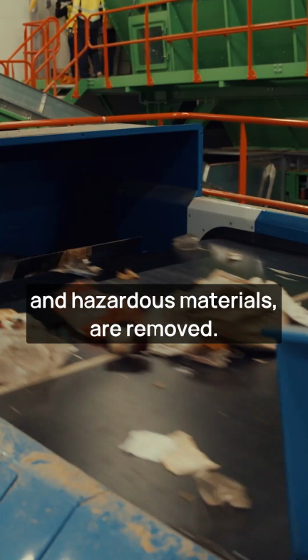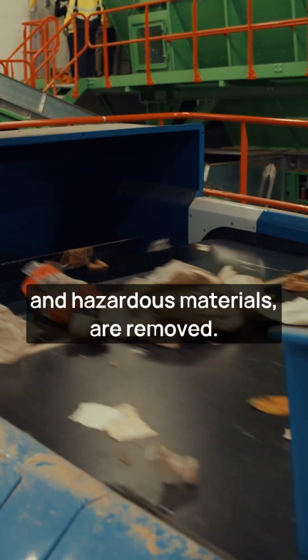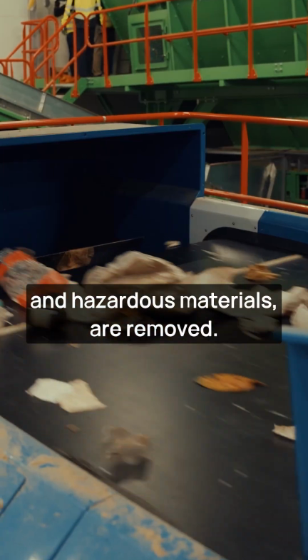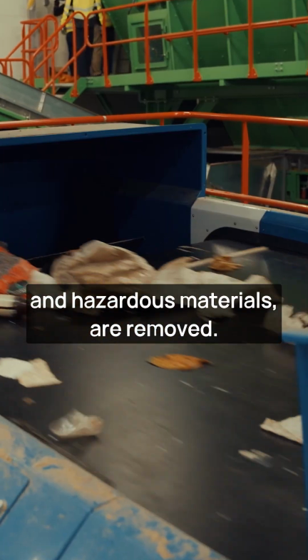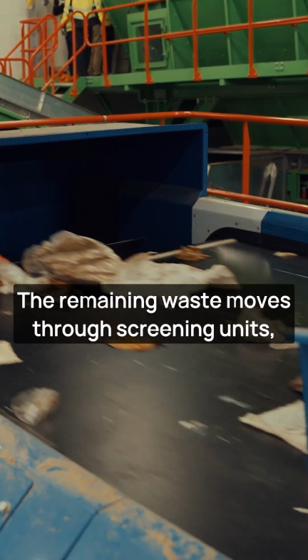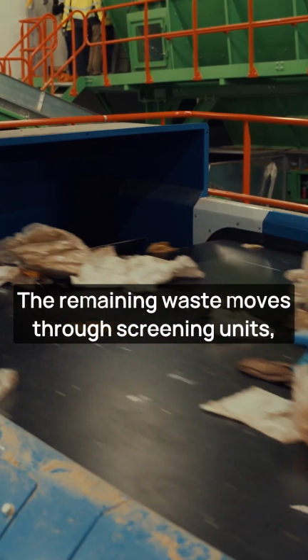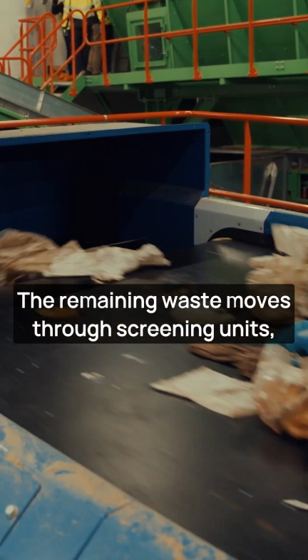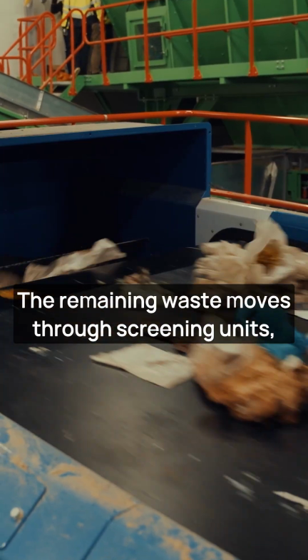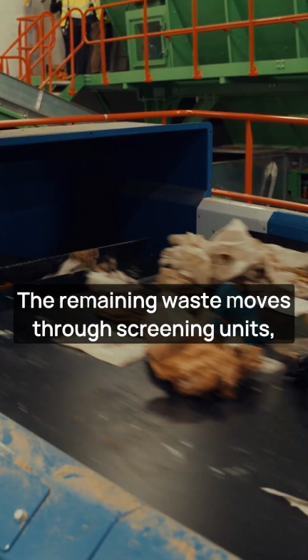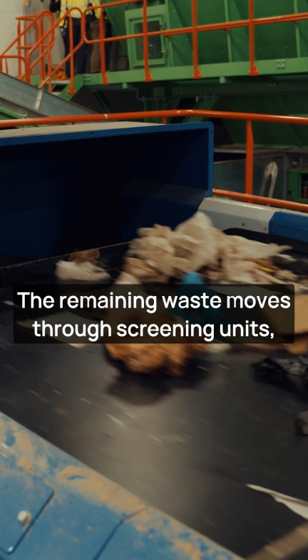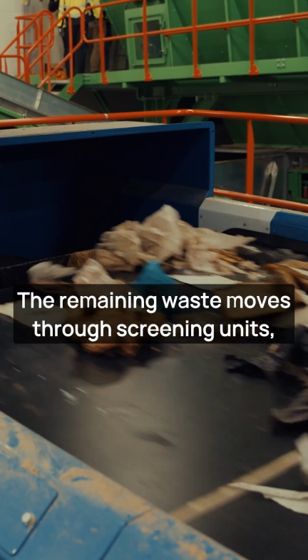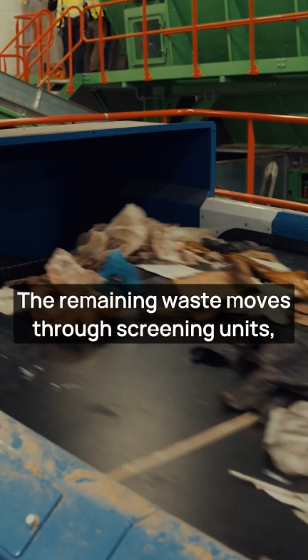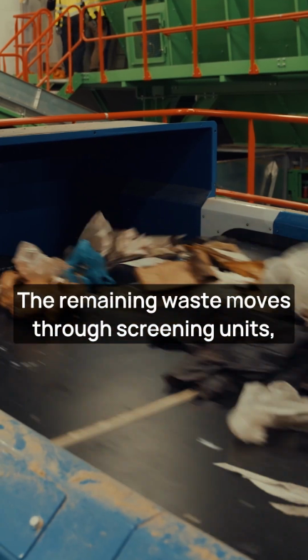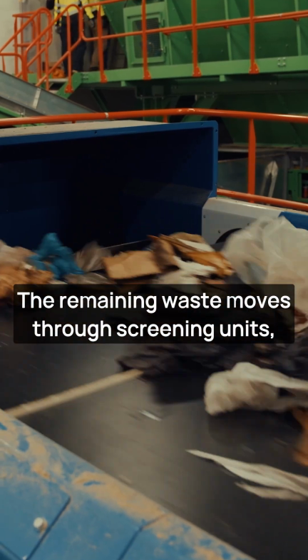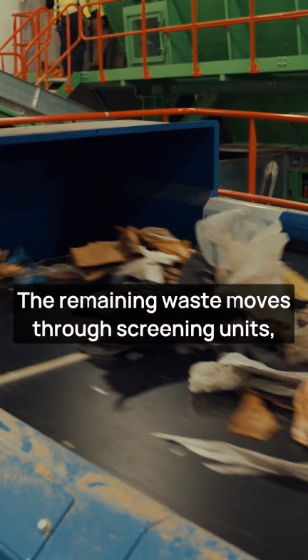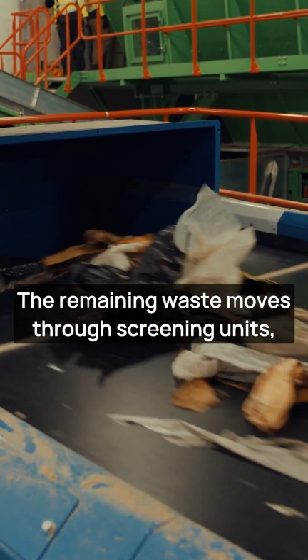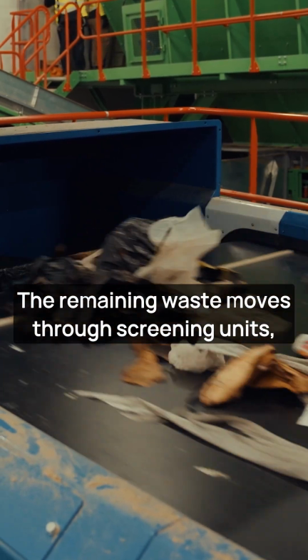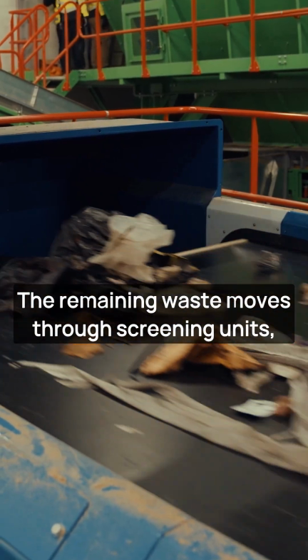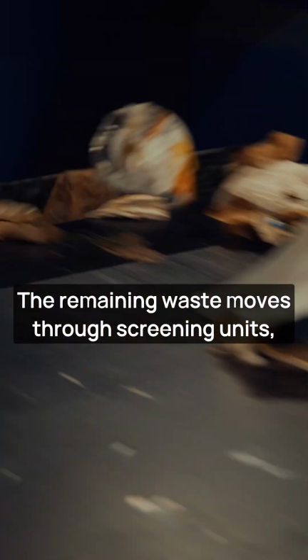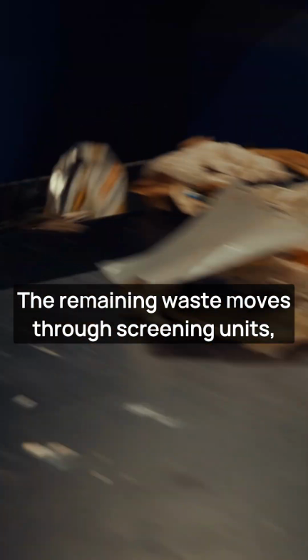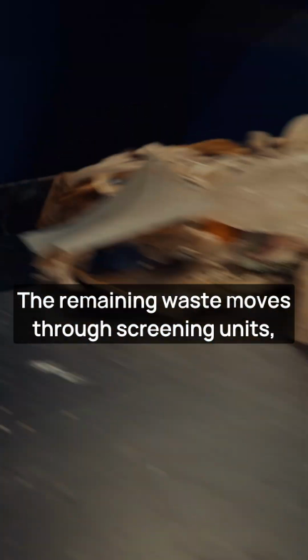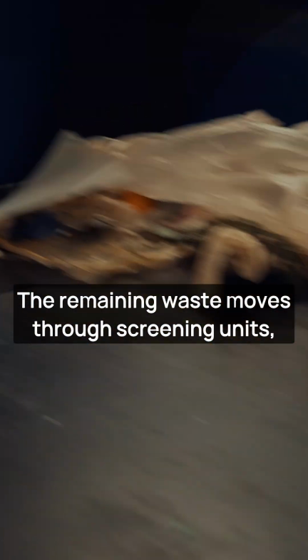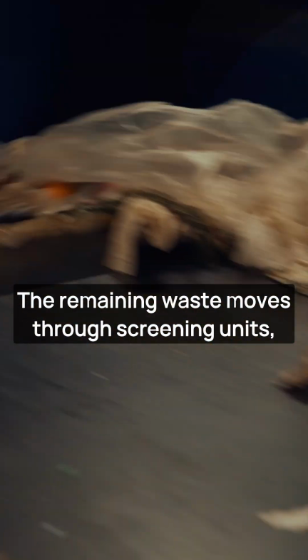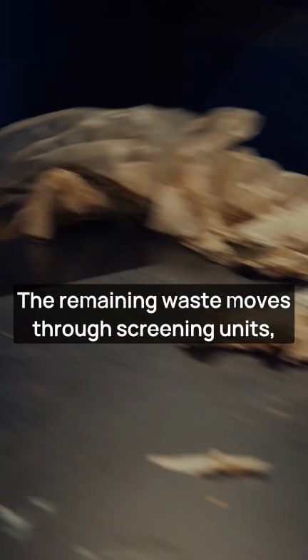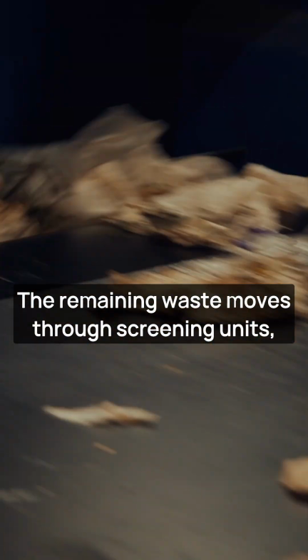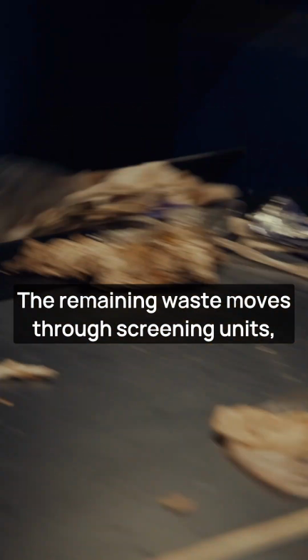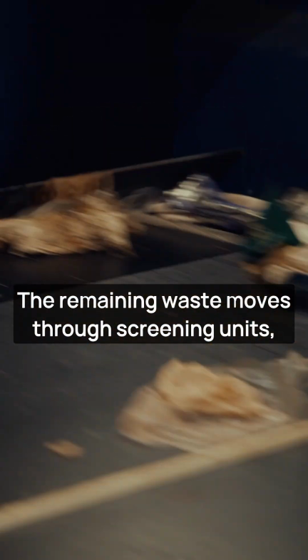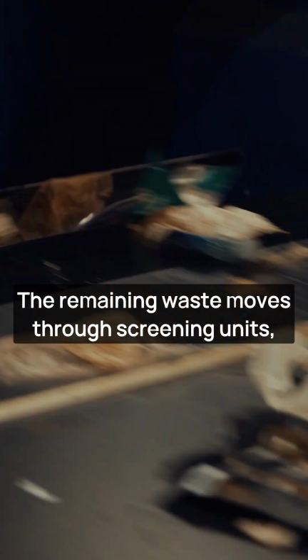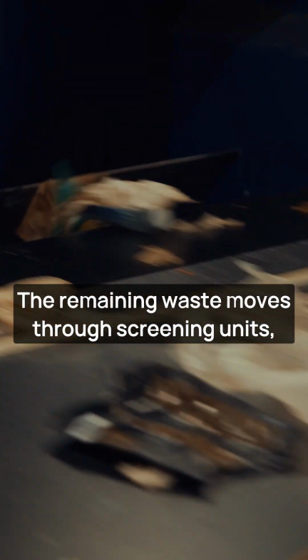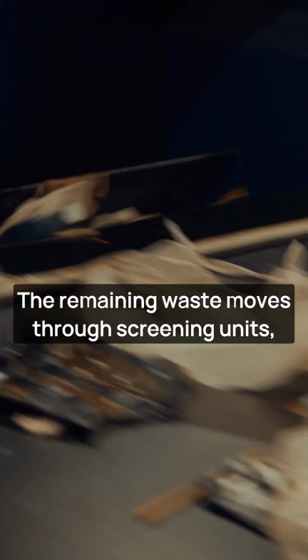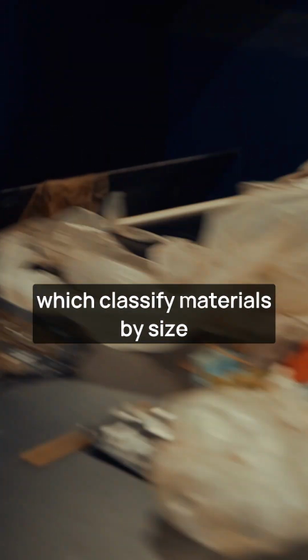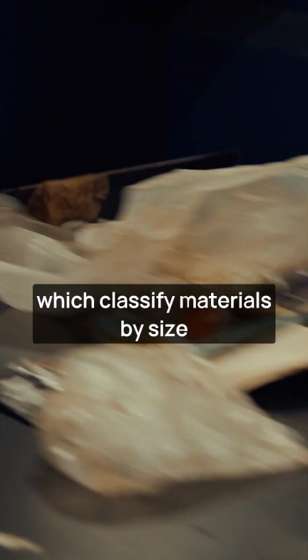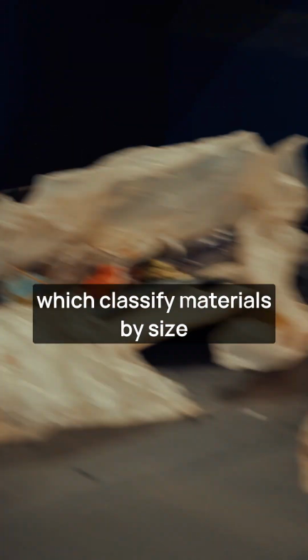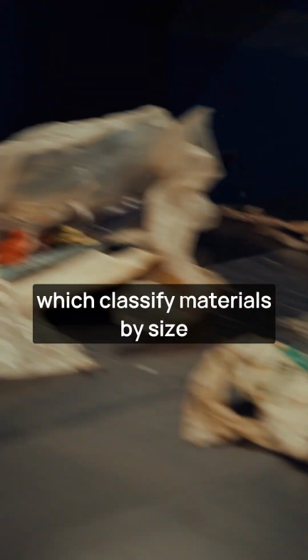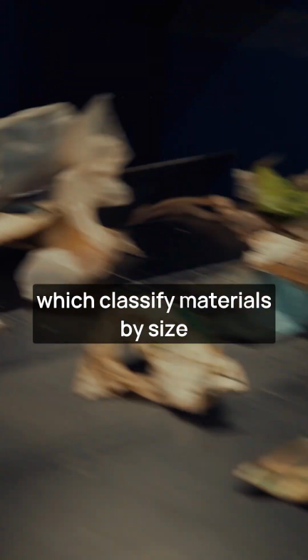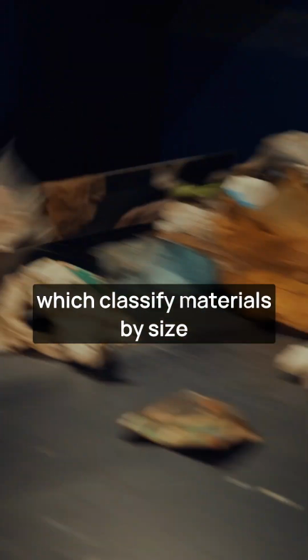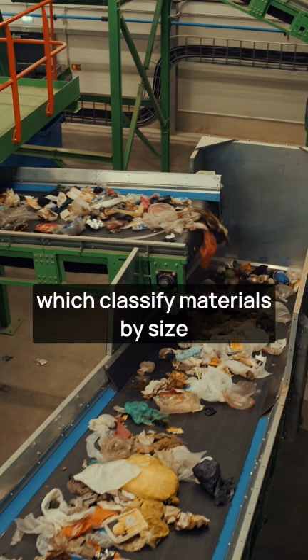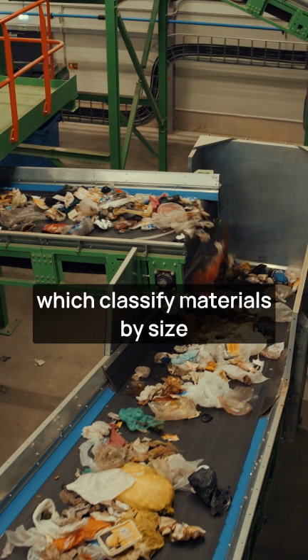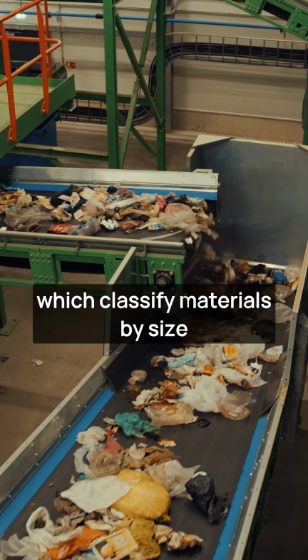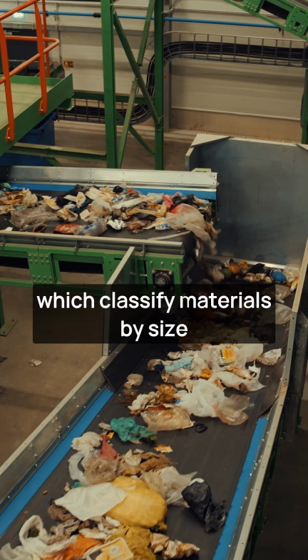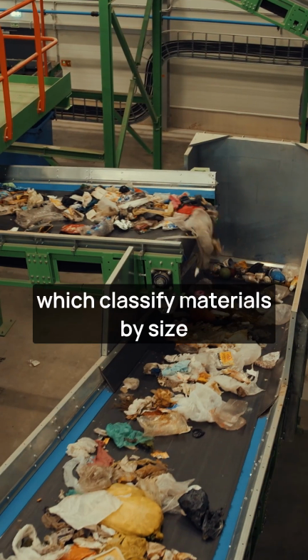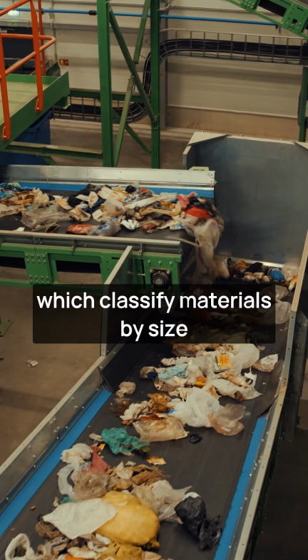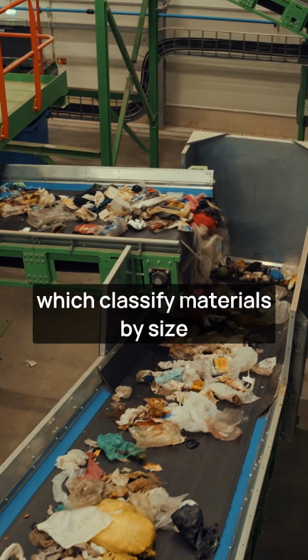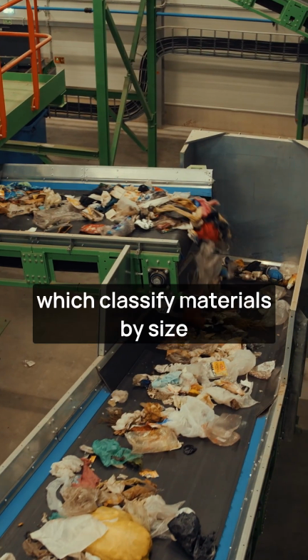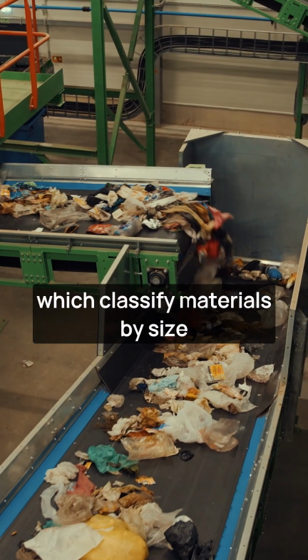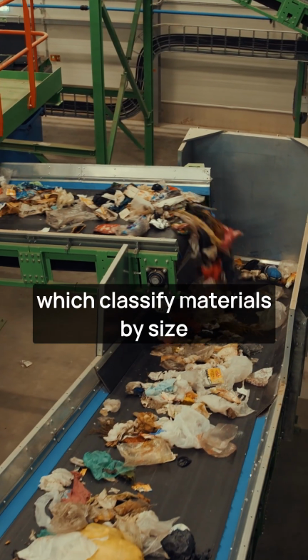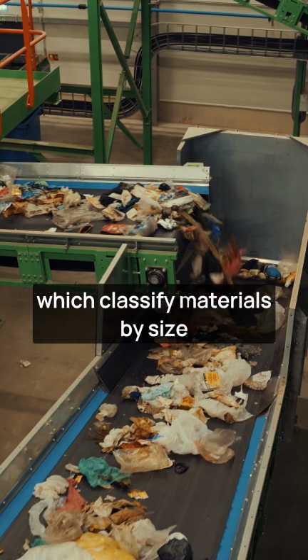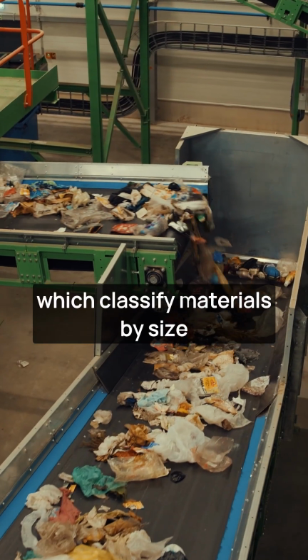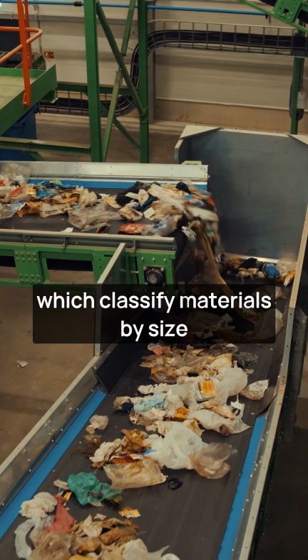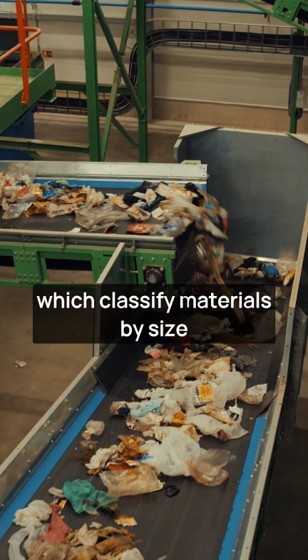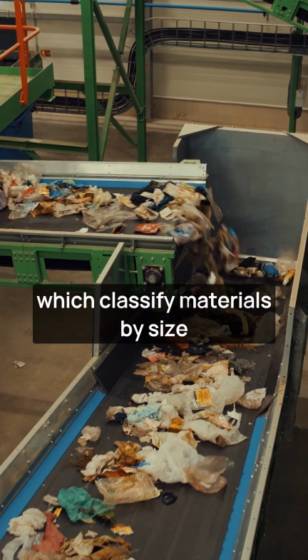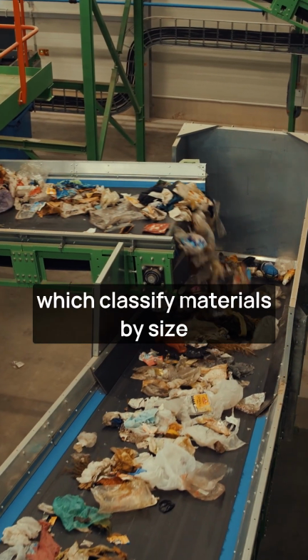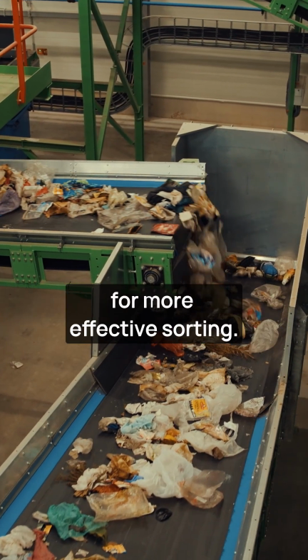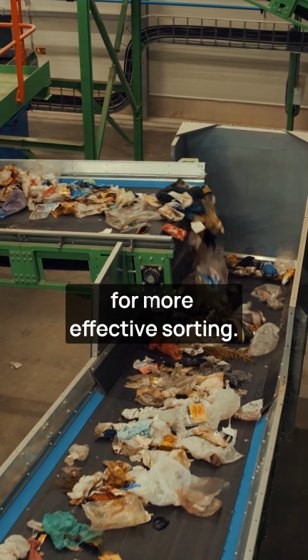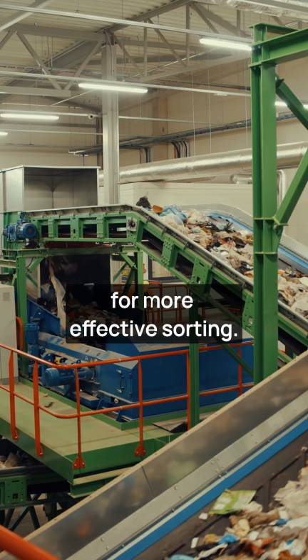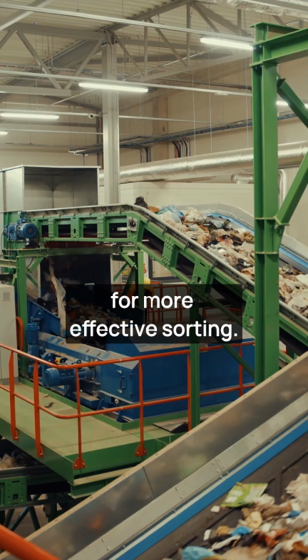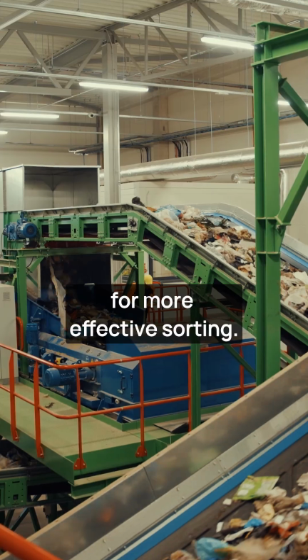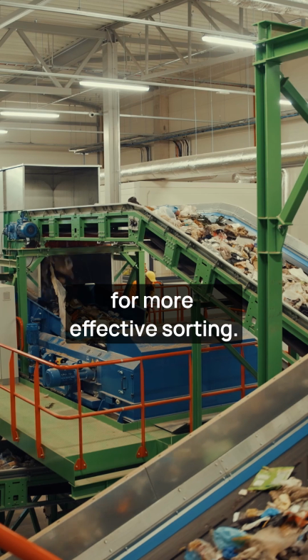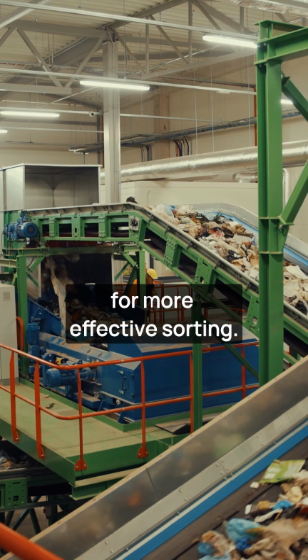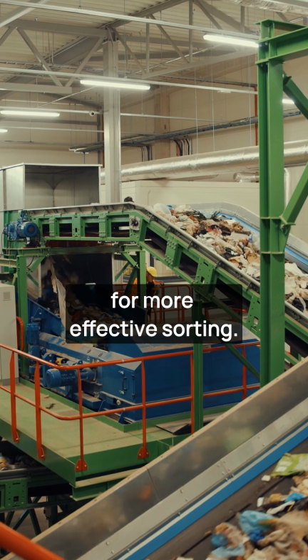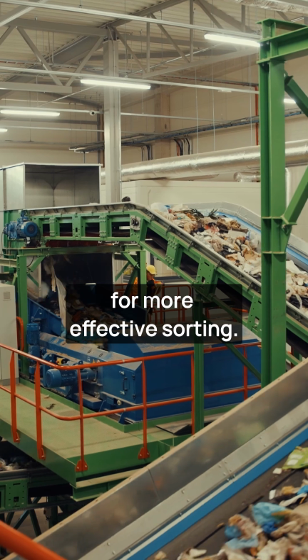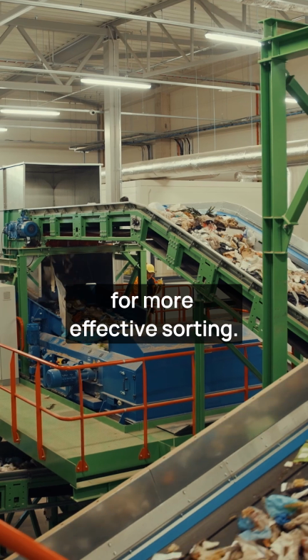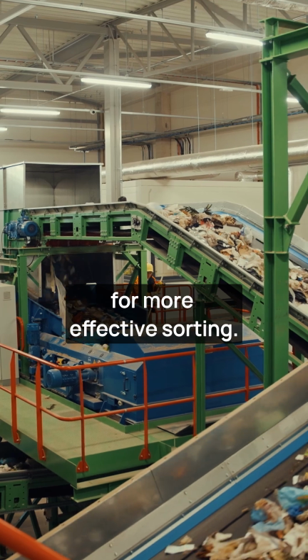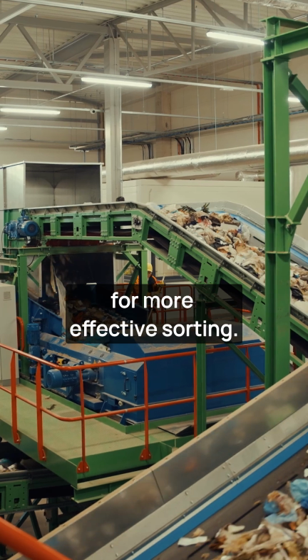The remaining waste moves through screening units, which classify materials by size for more effective sorting.